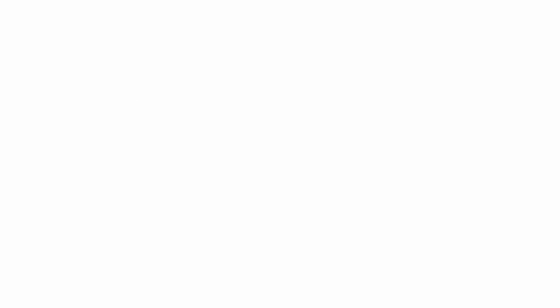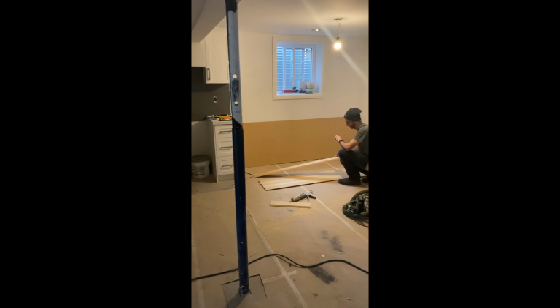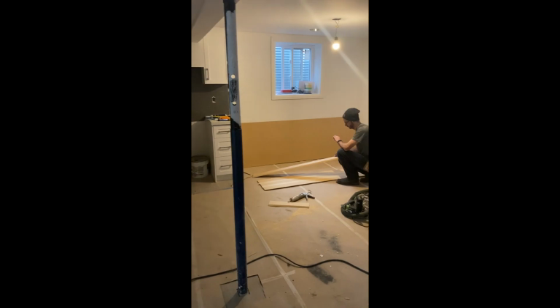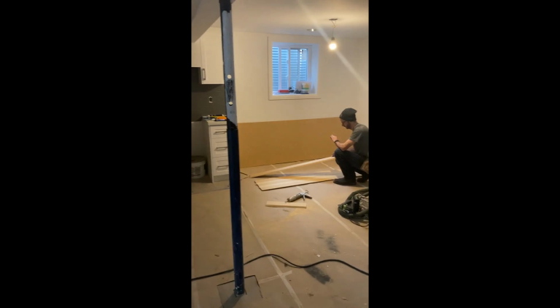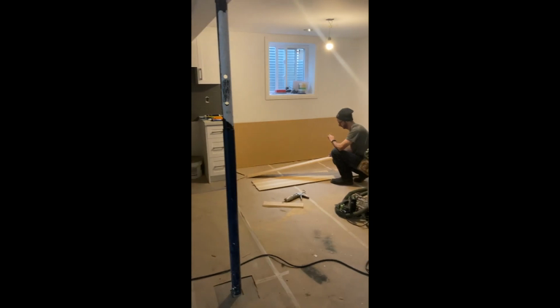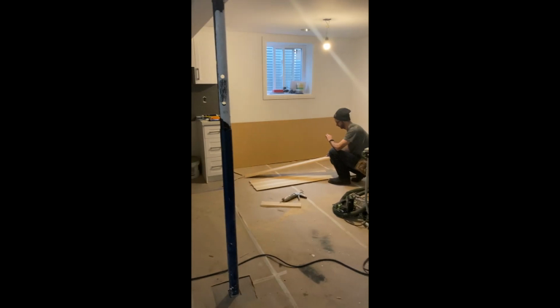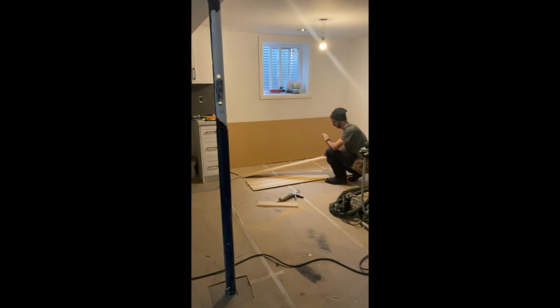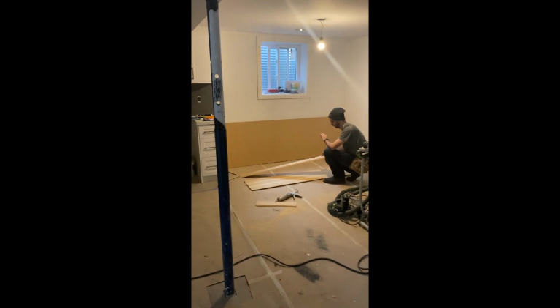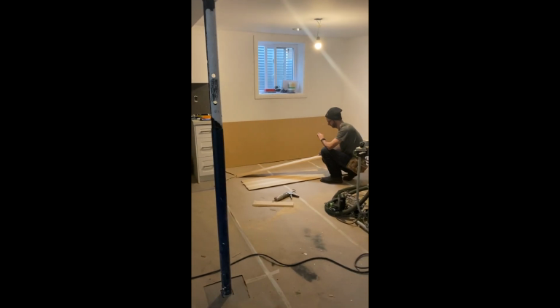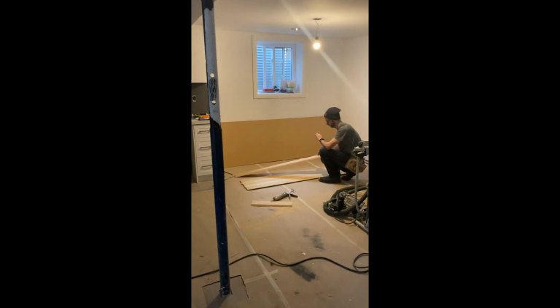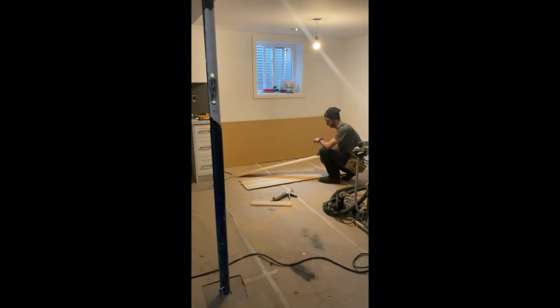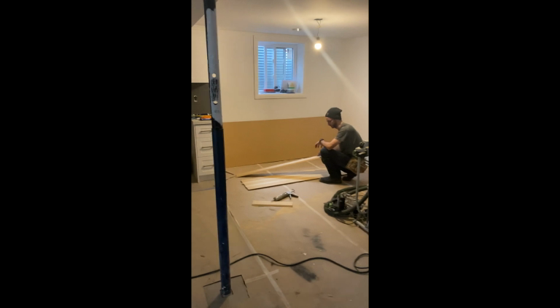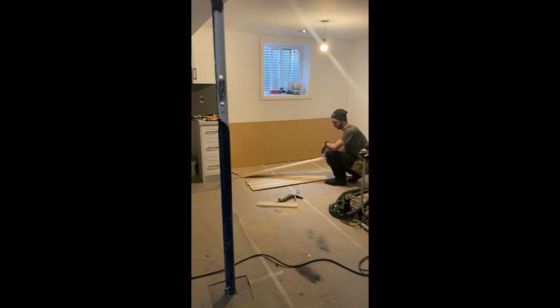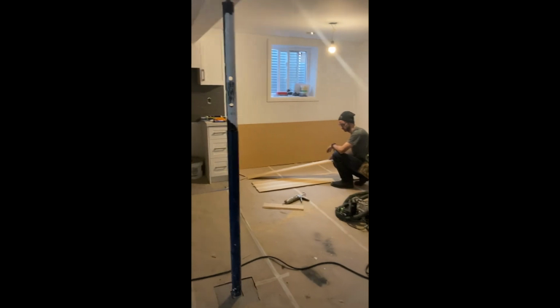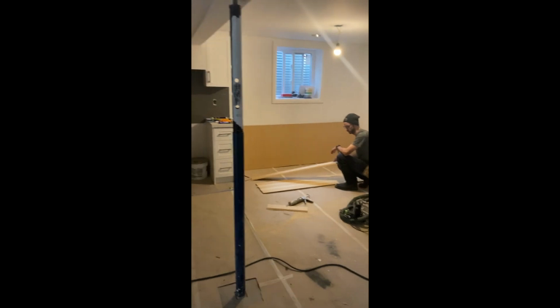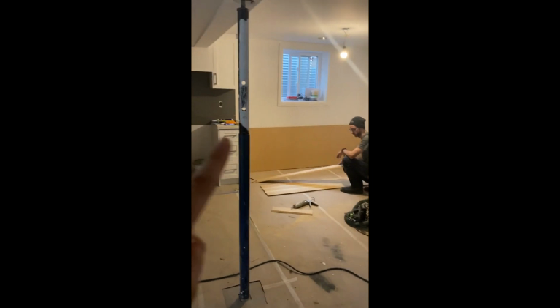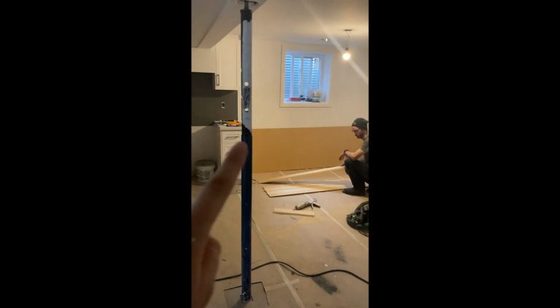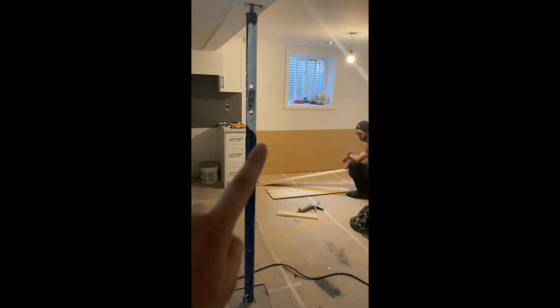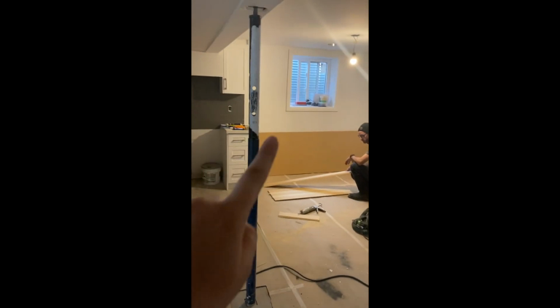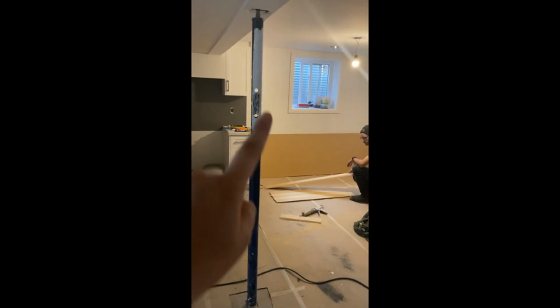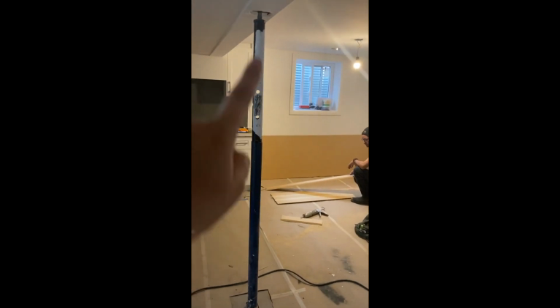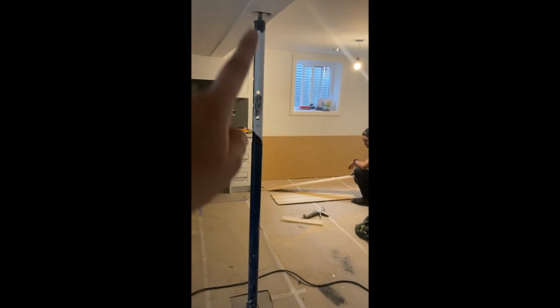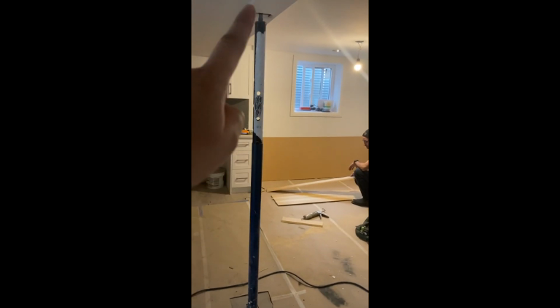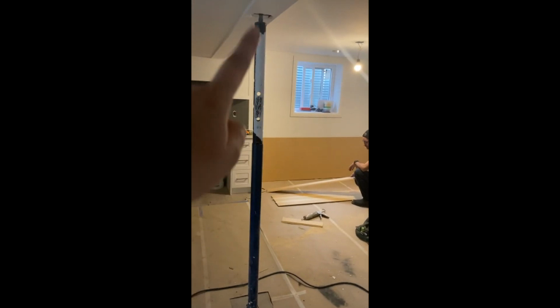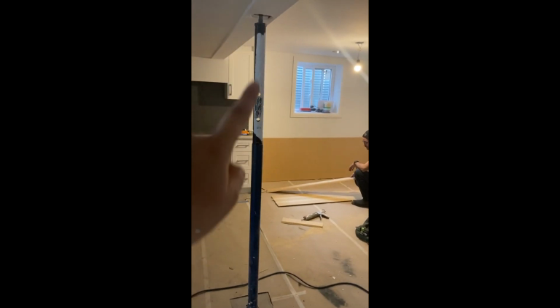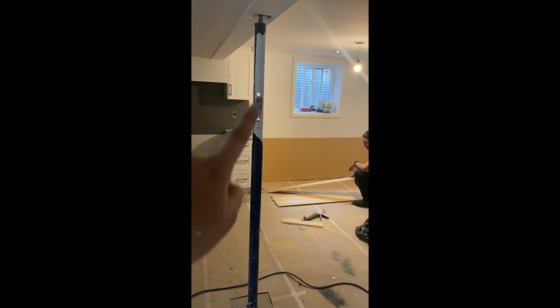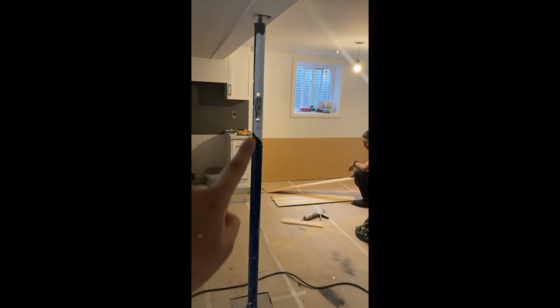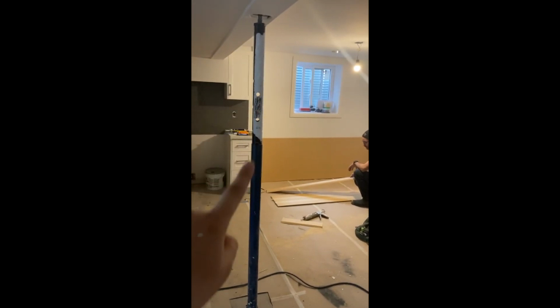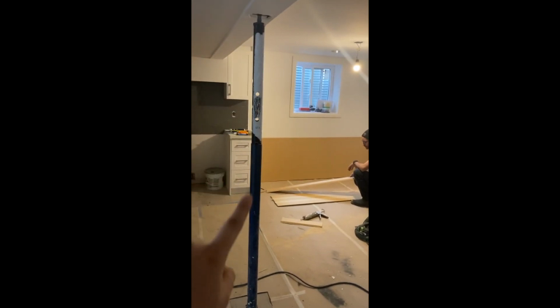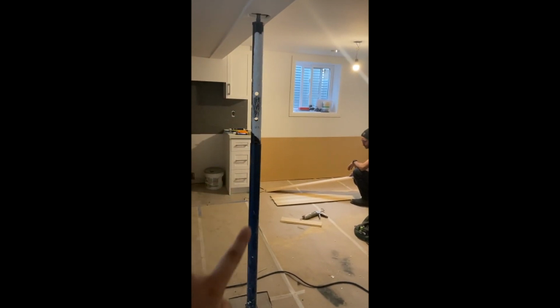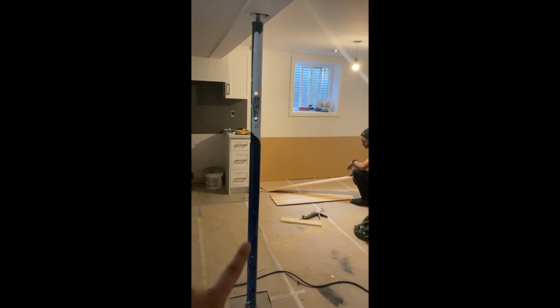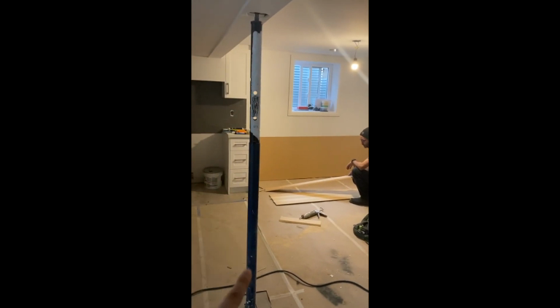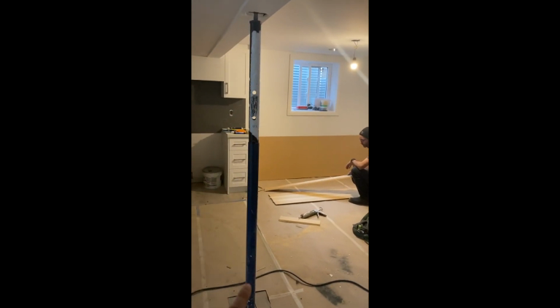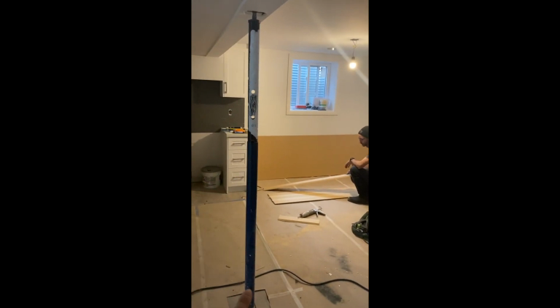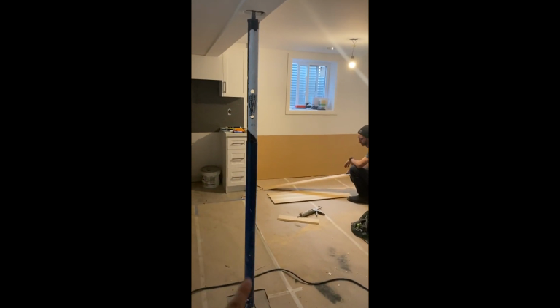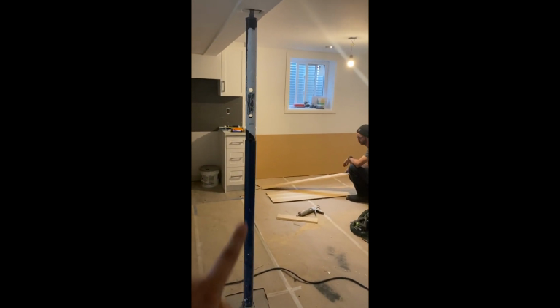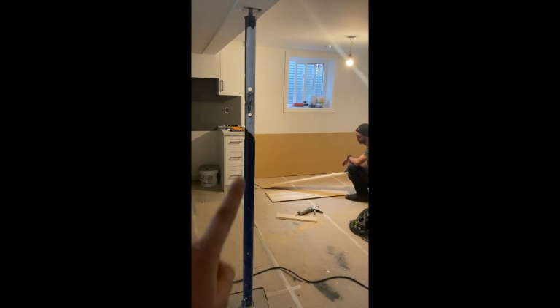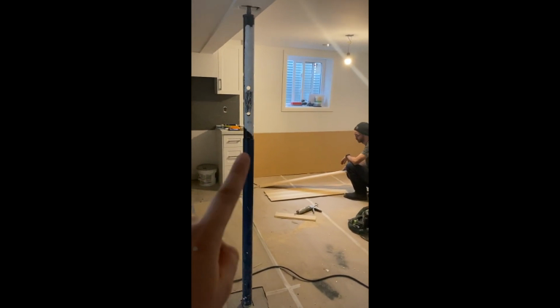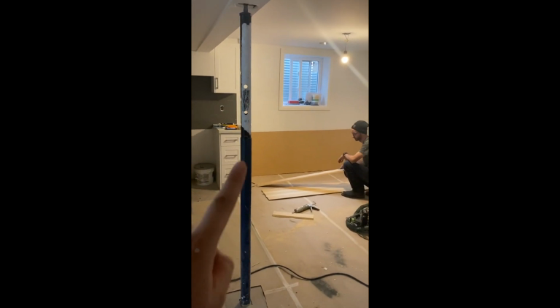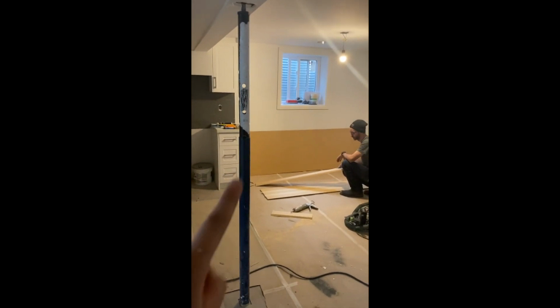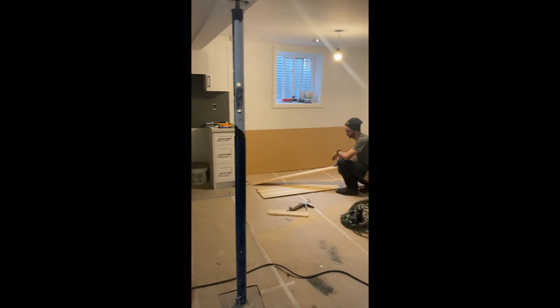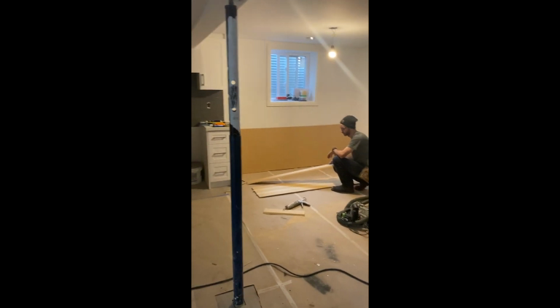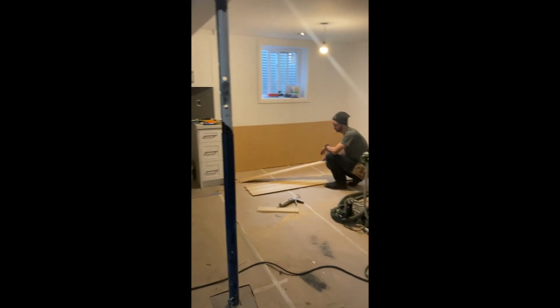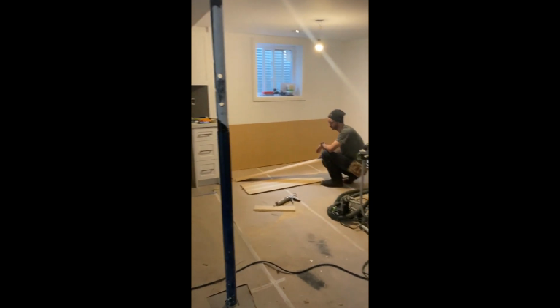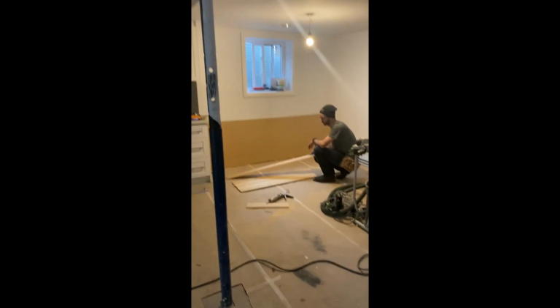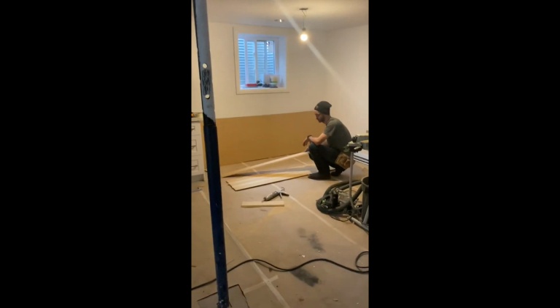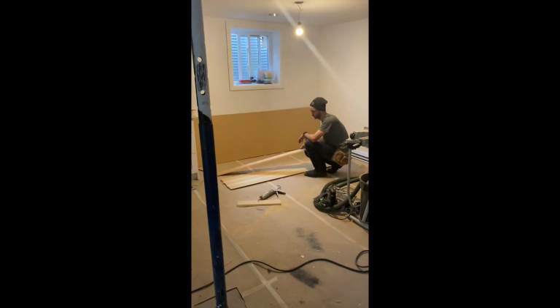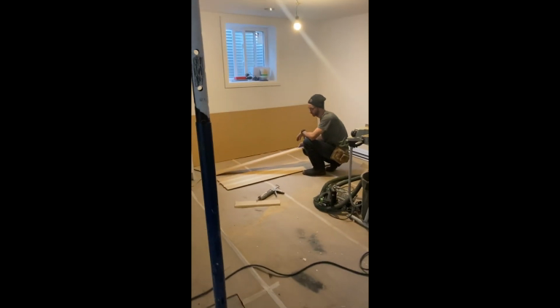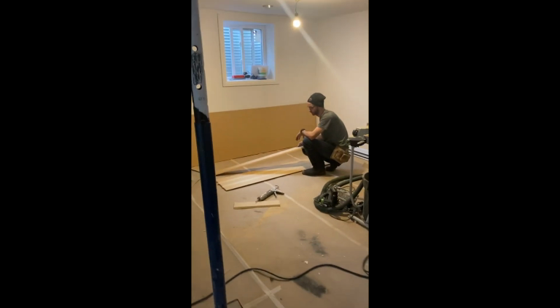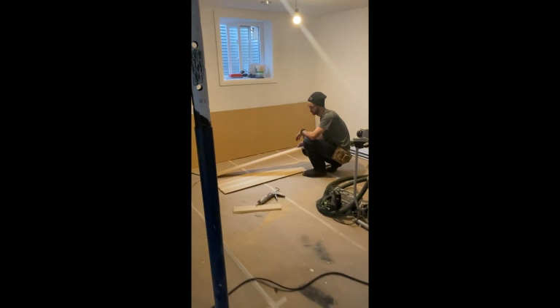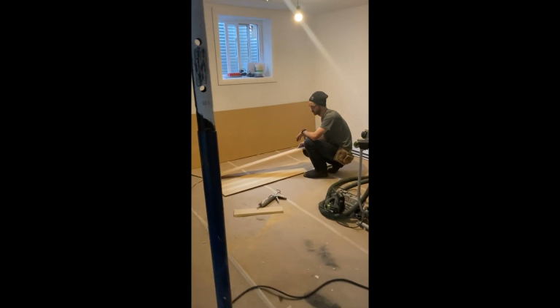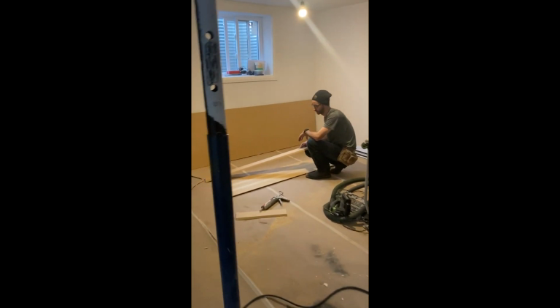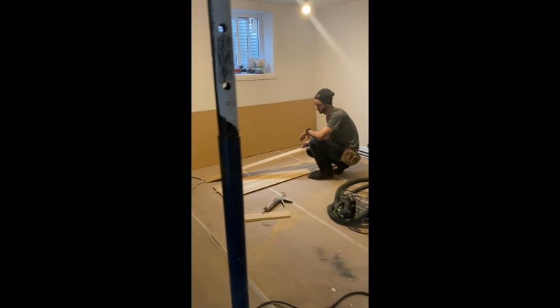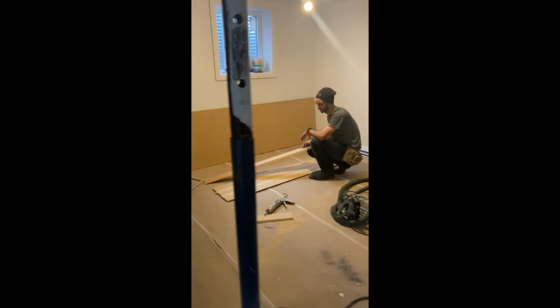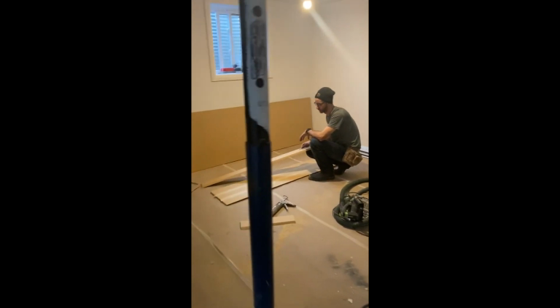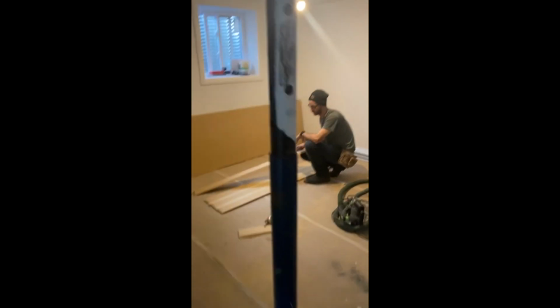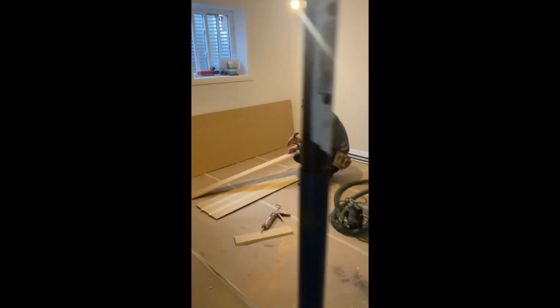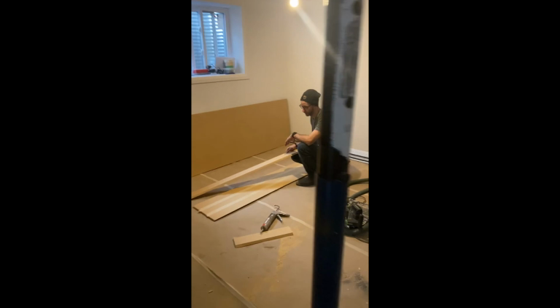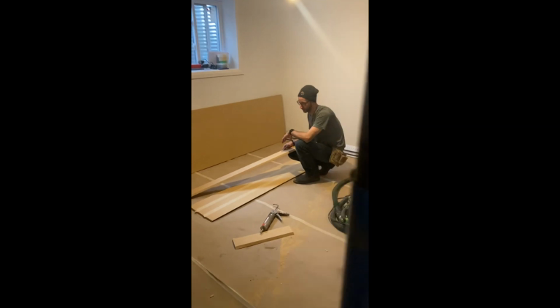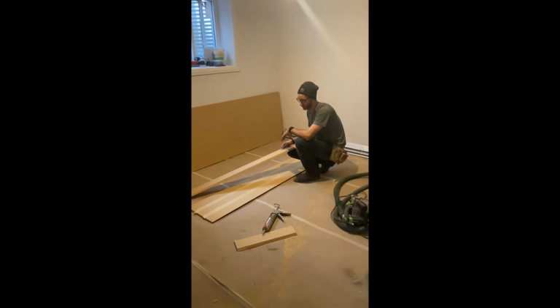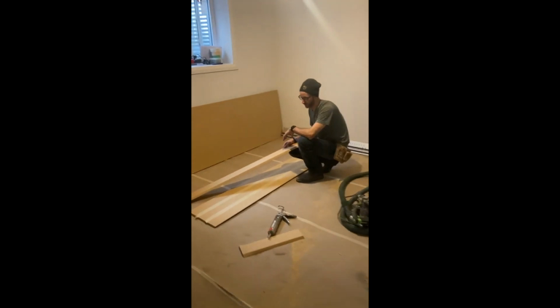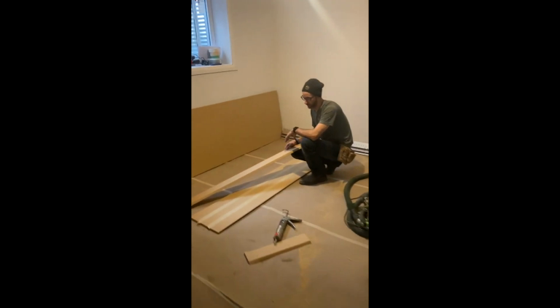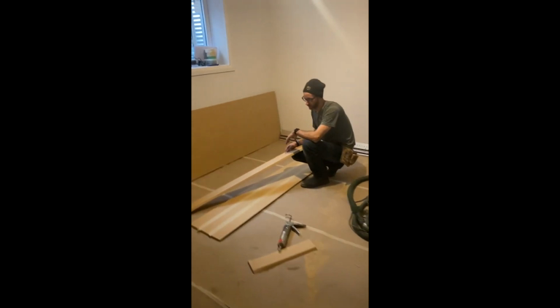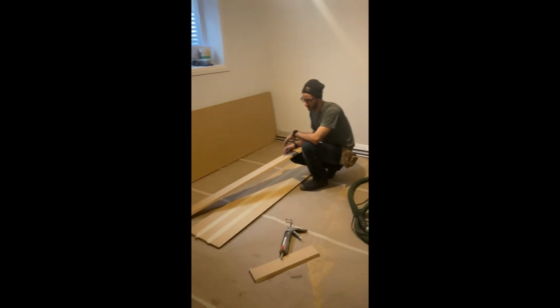Don is currently making a box to cover this pillar and he's going to show us how to do it.